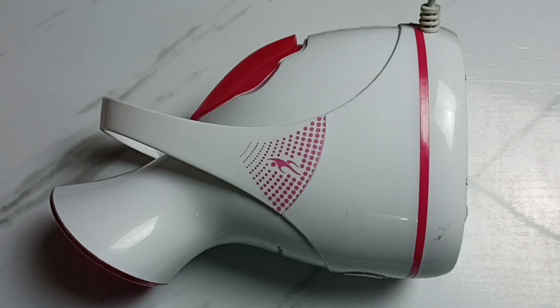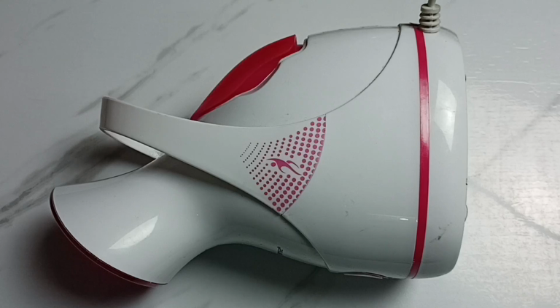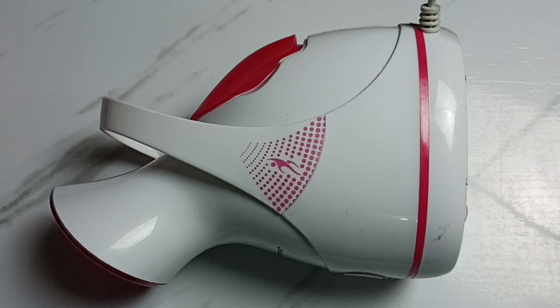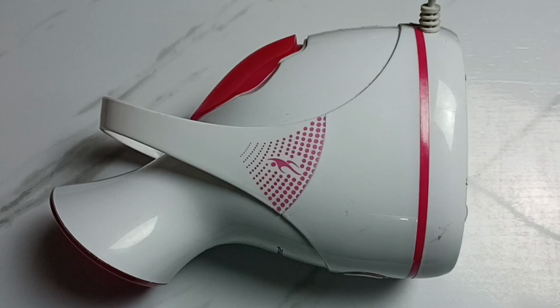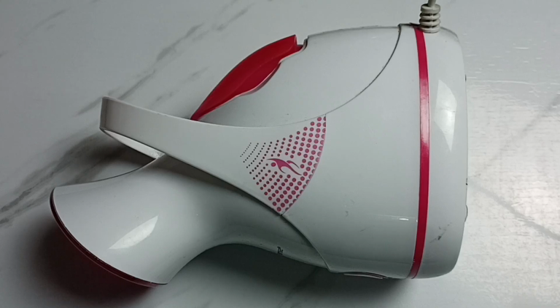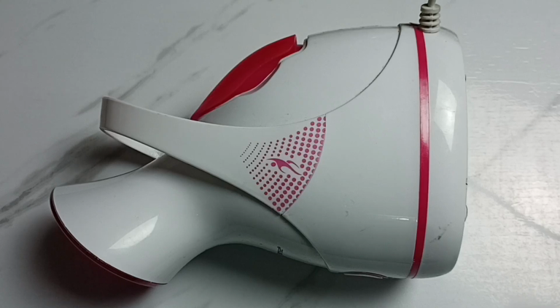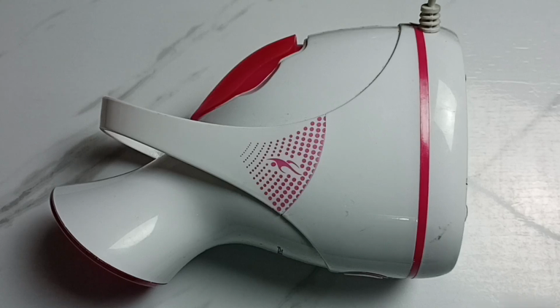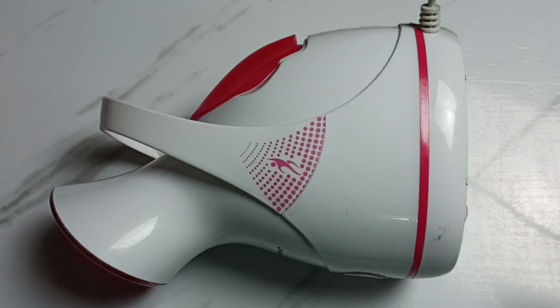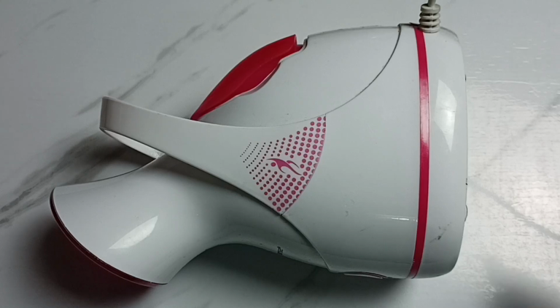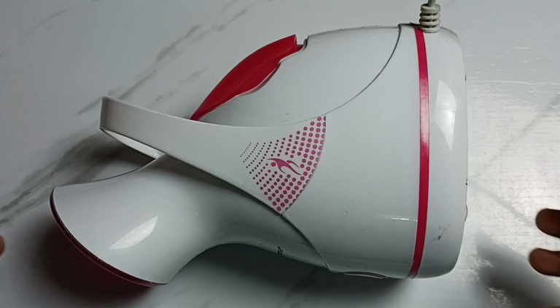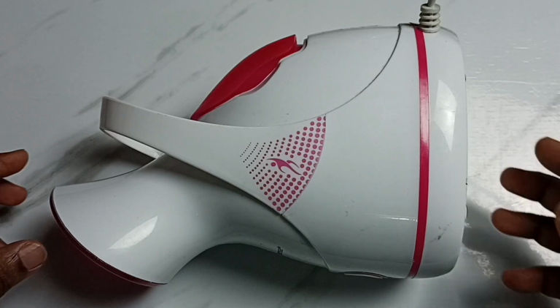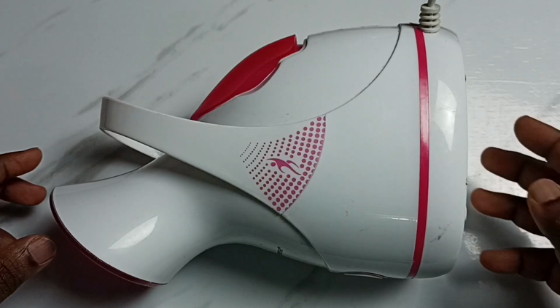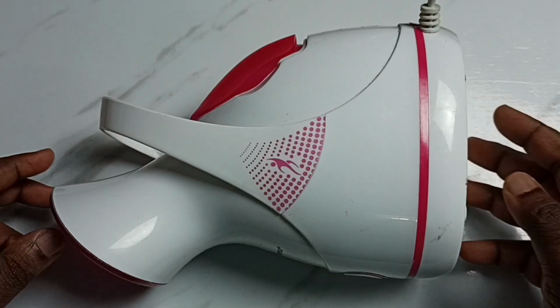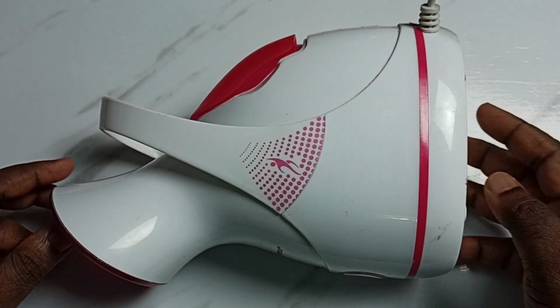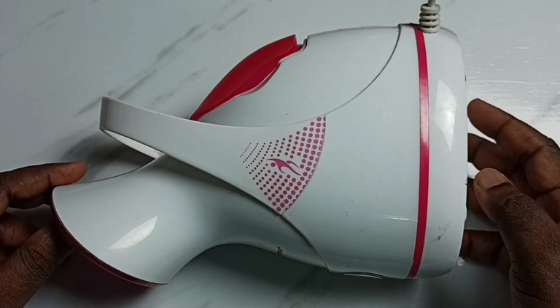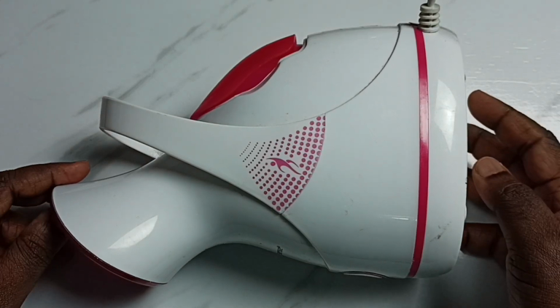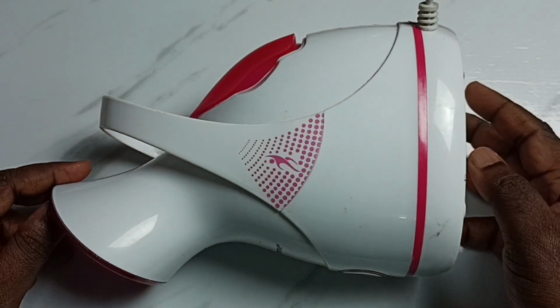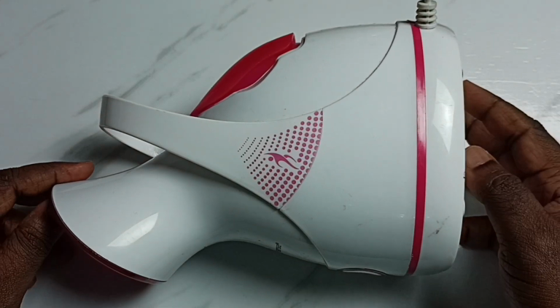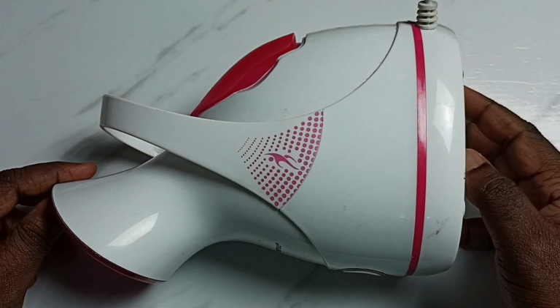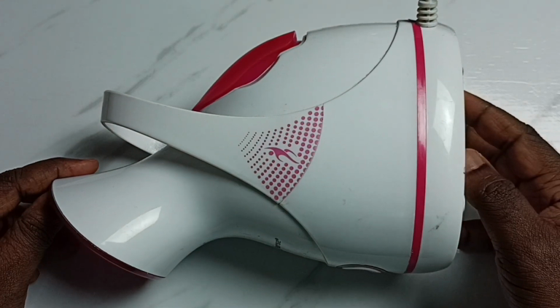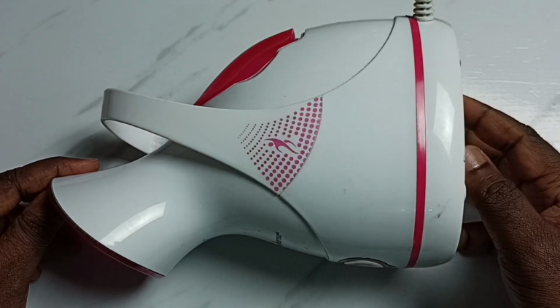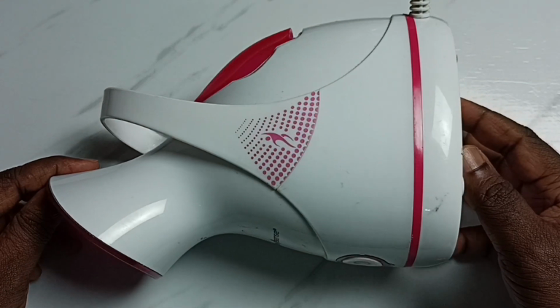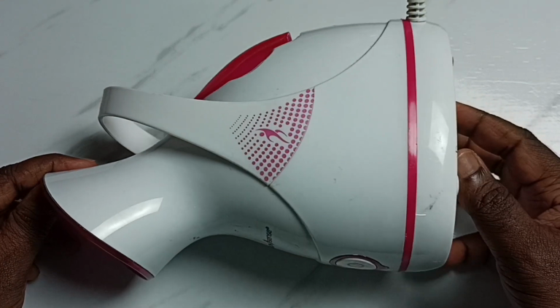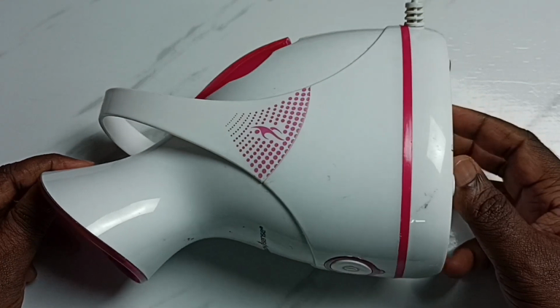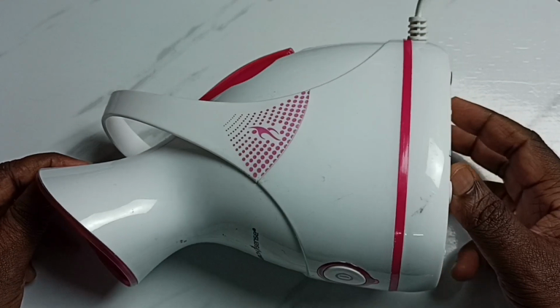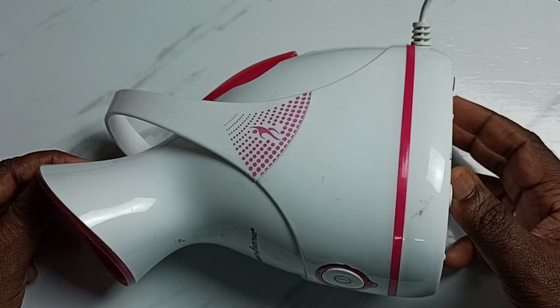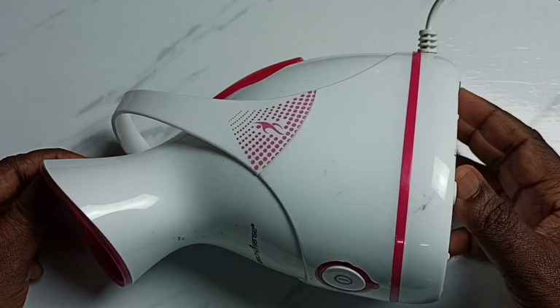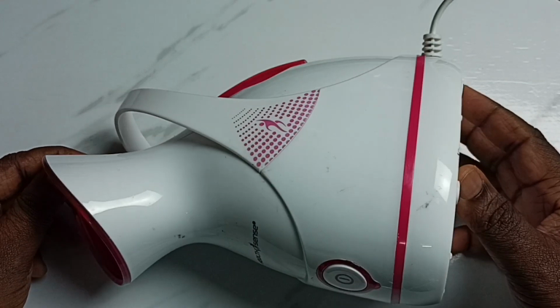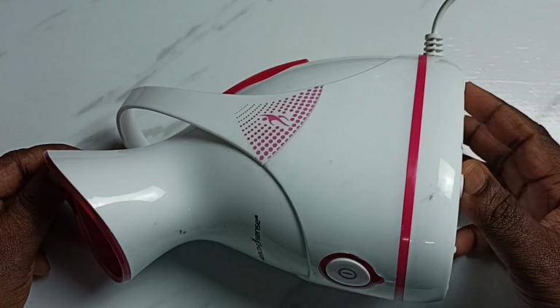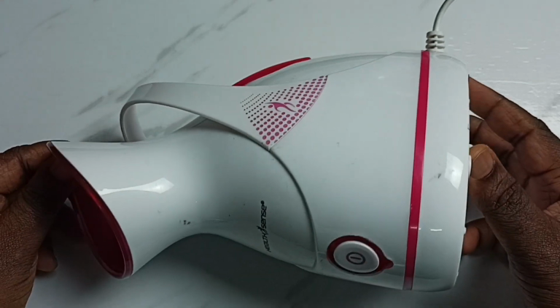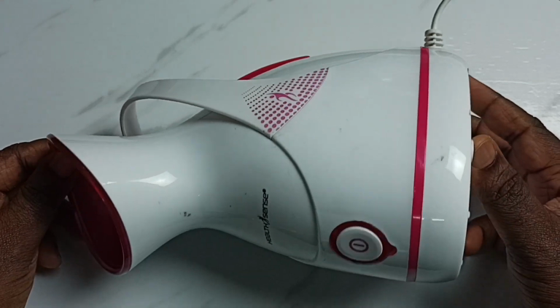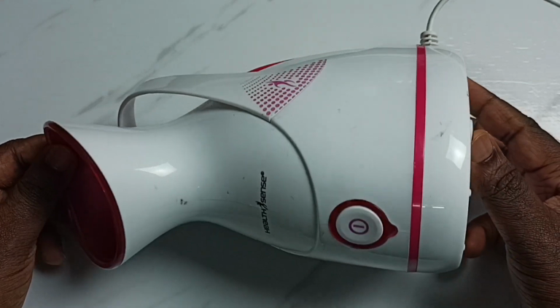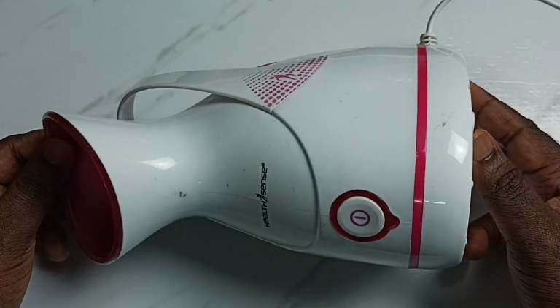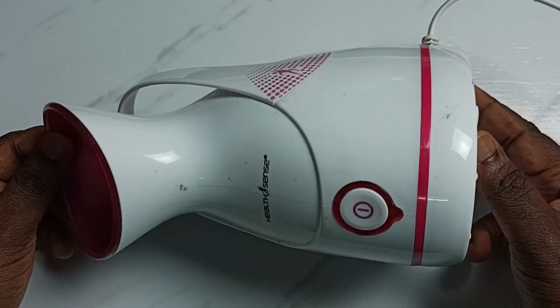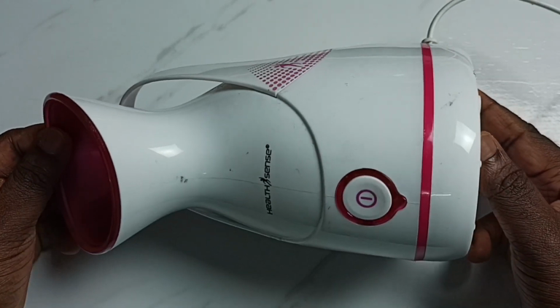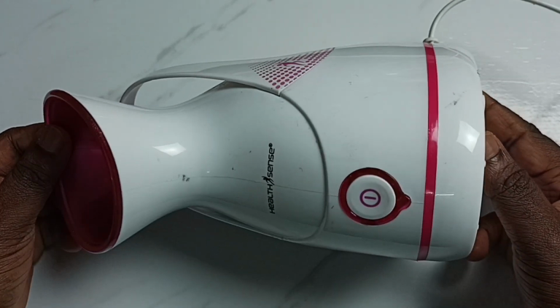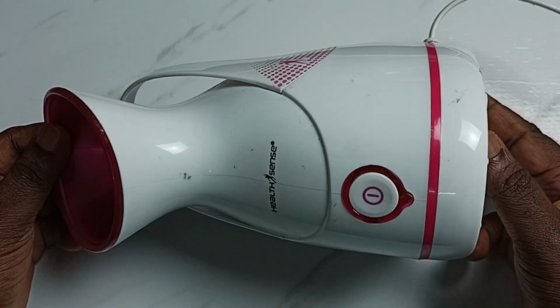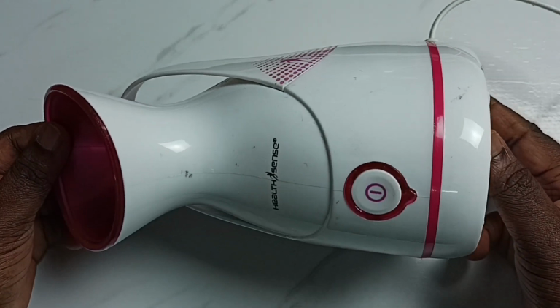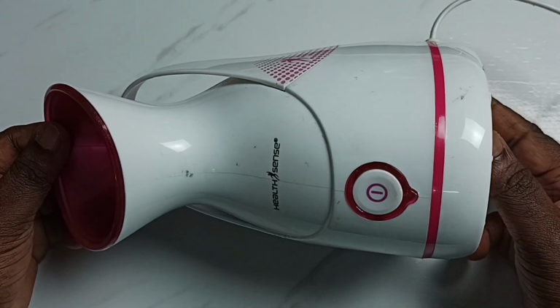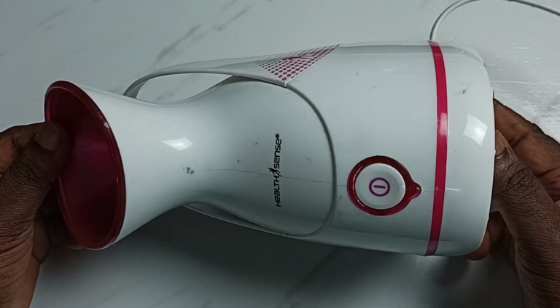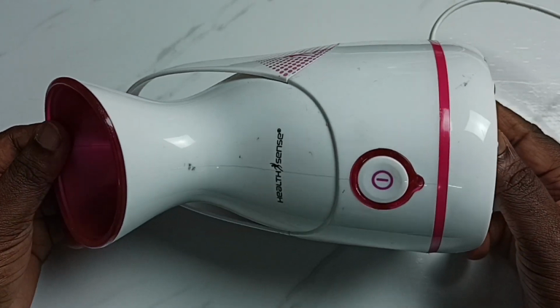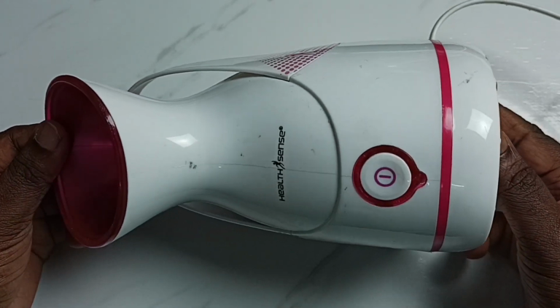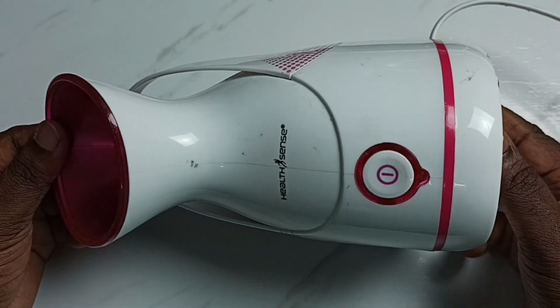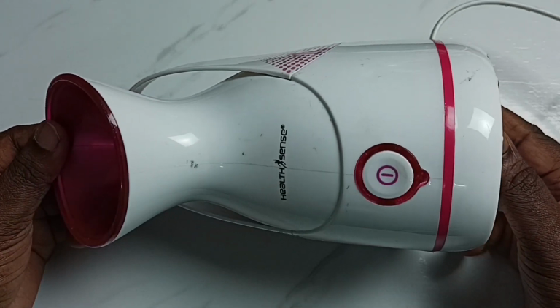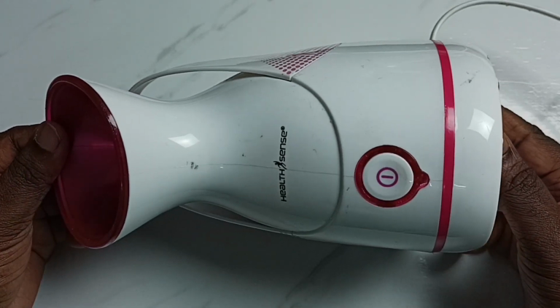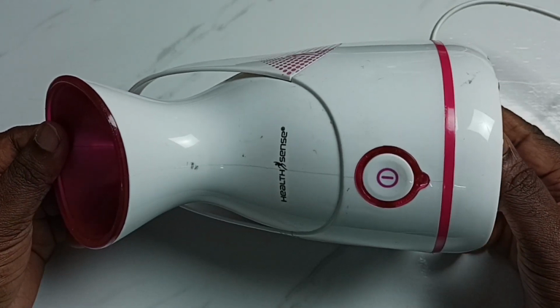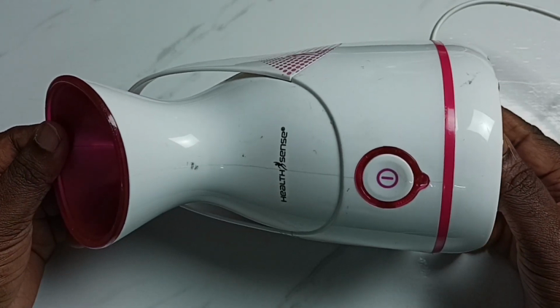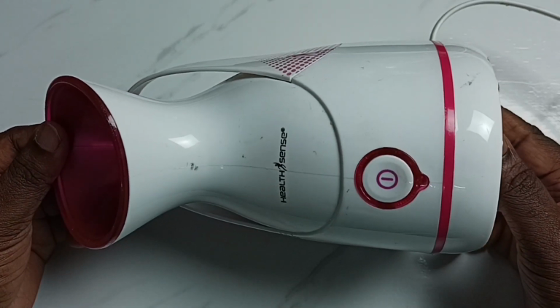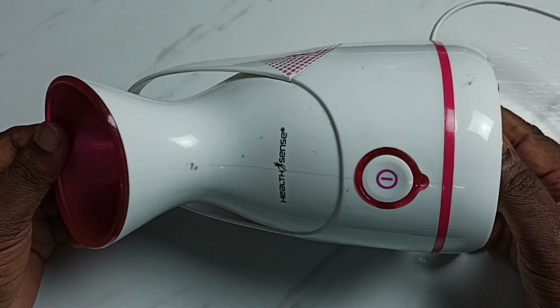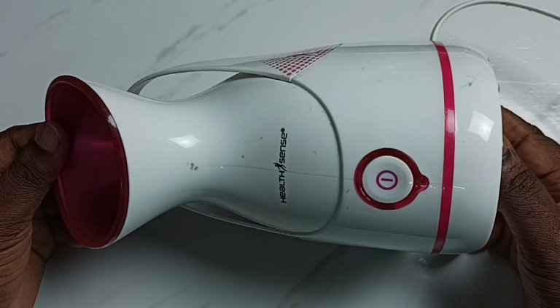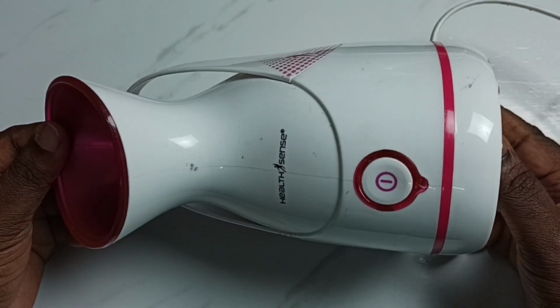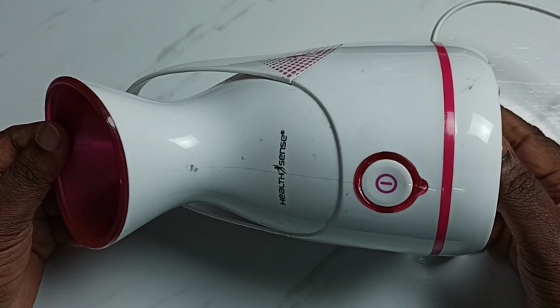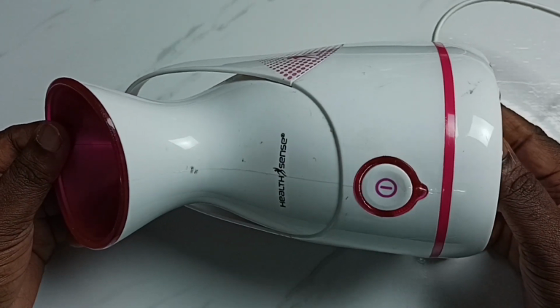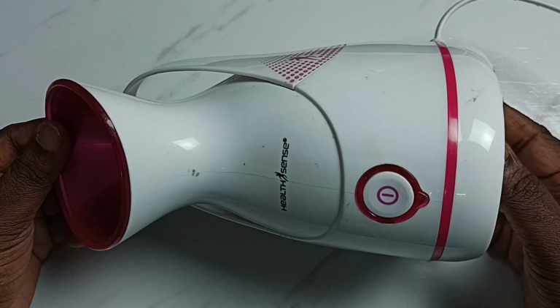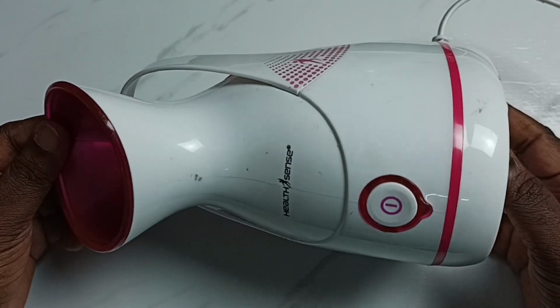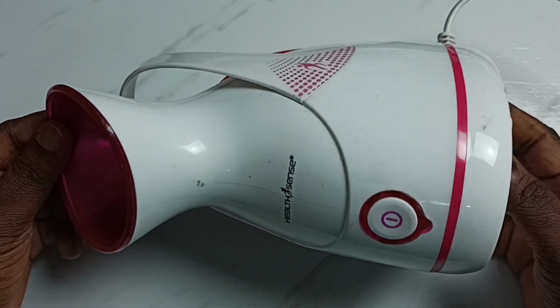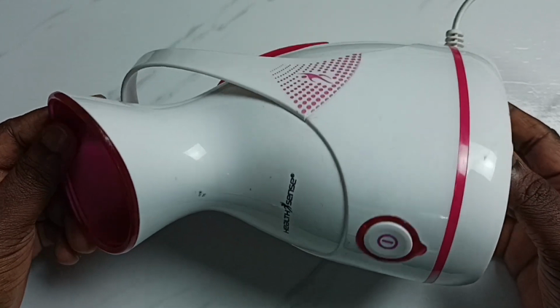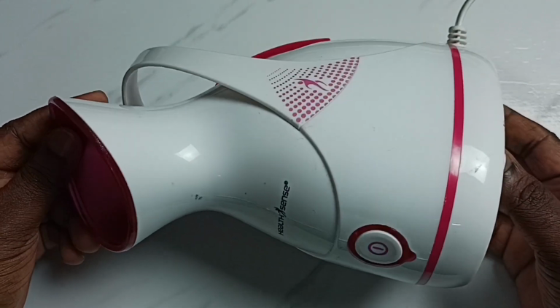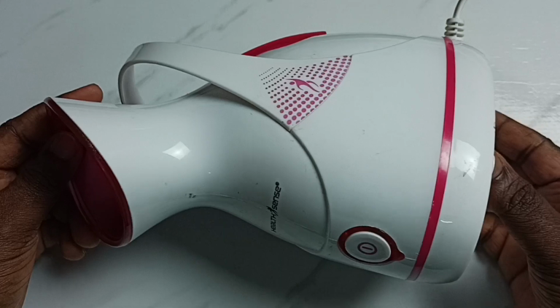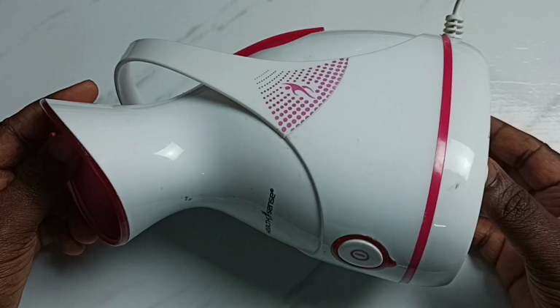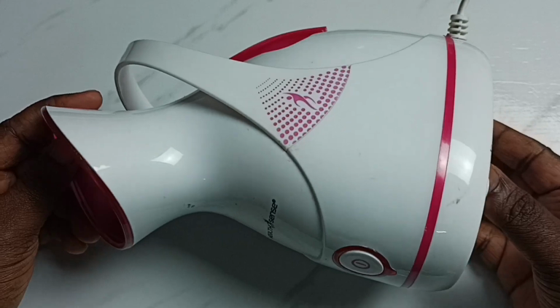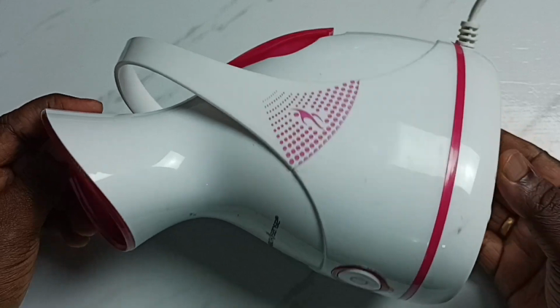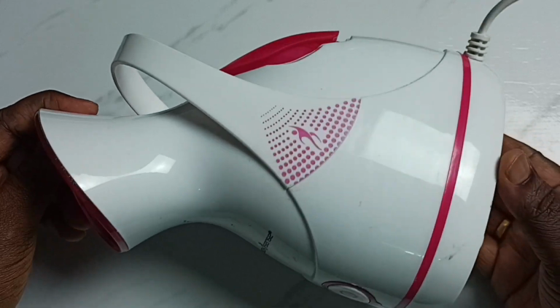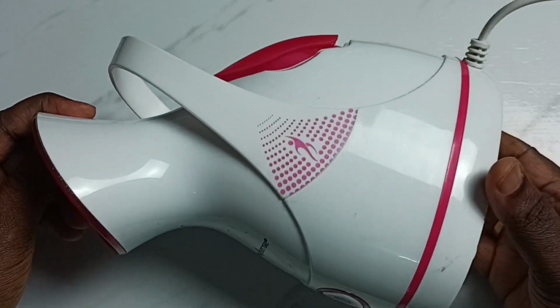Hi friends, in this video I am going to check what is inside of this Healthsense steamer.